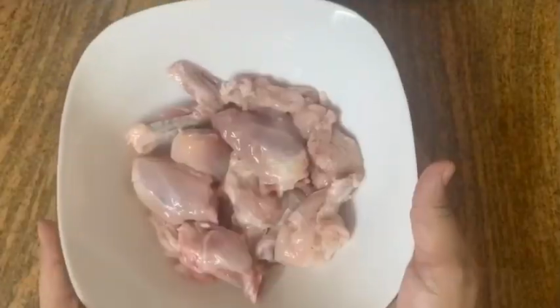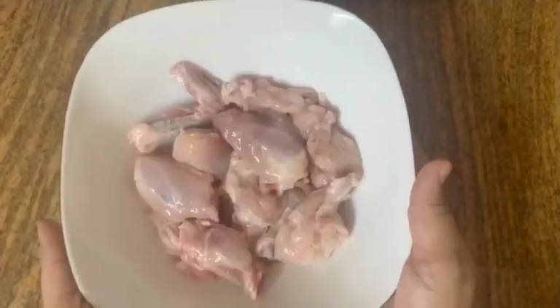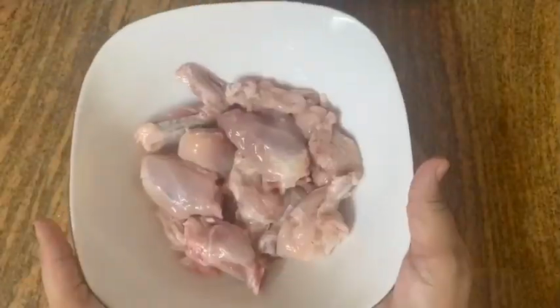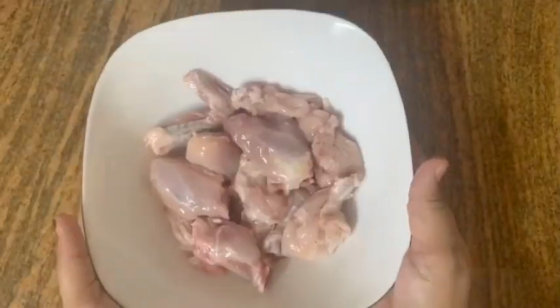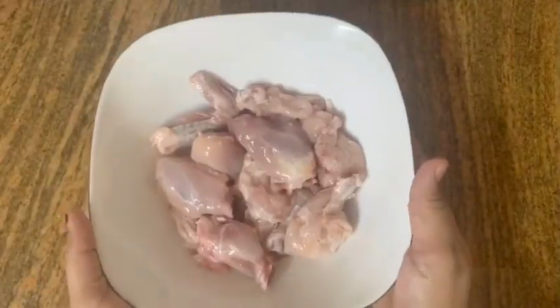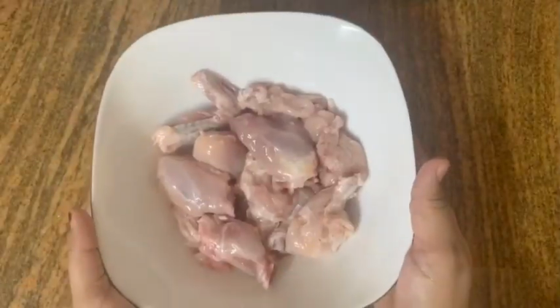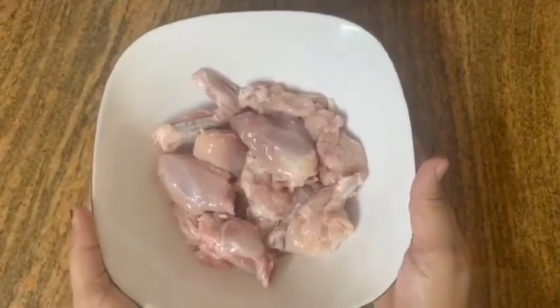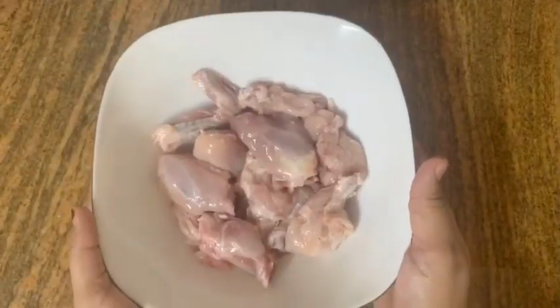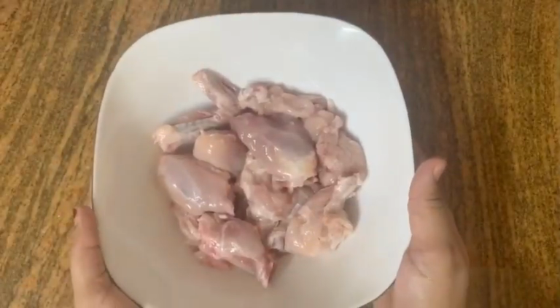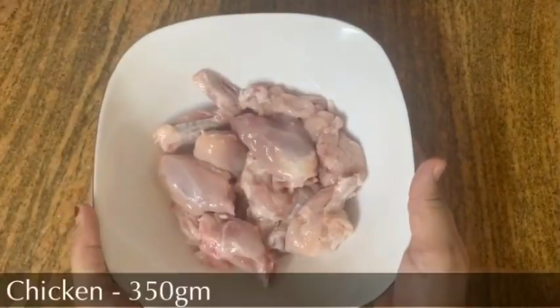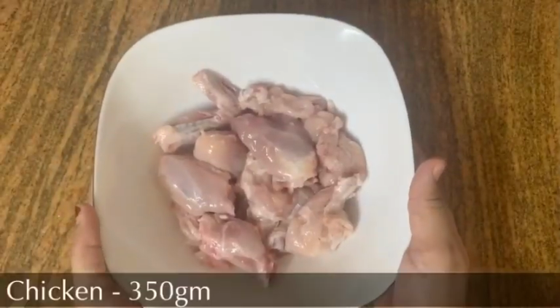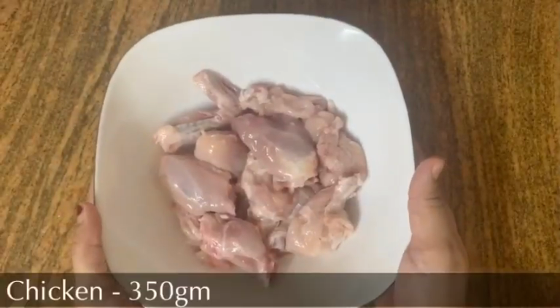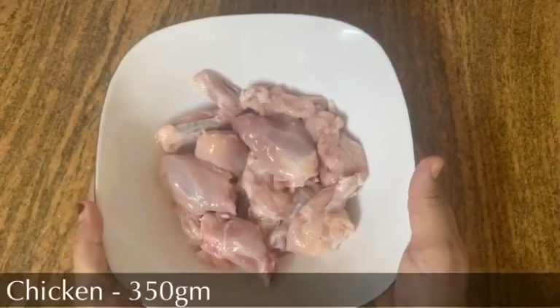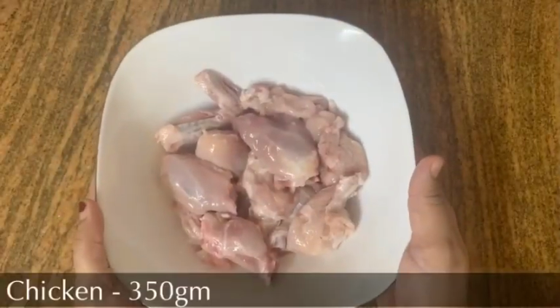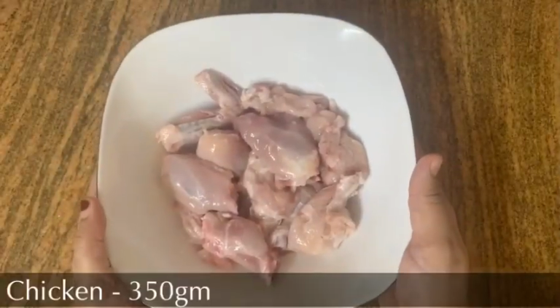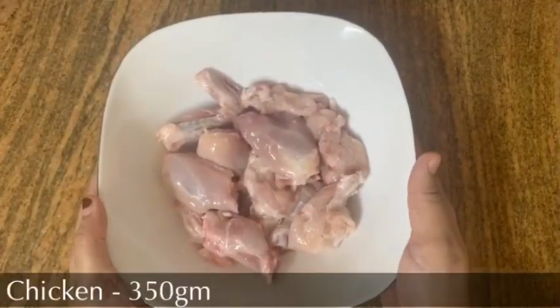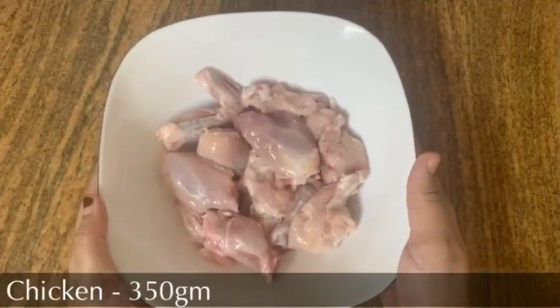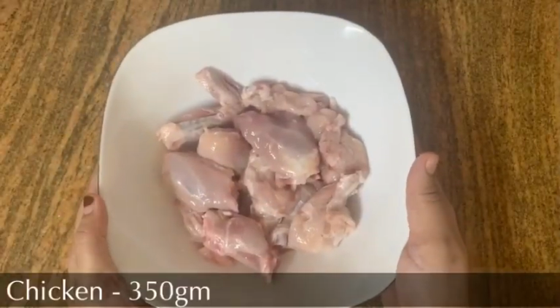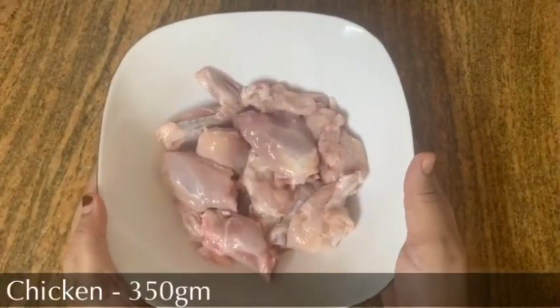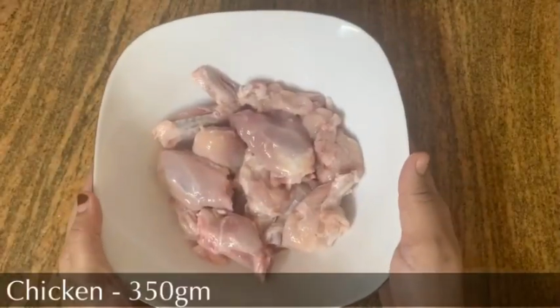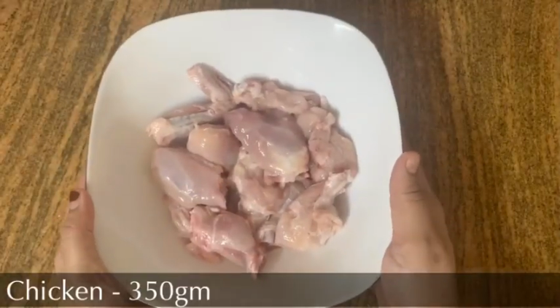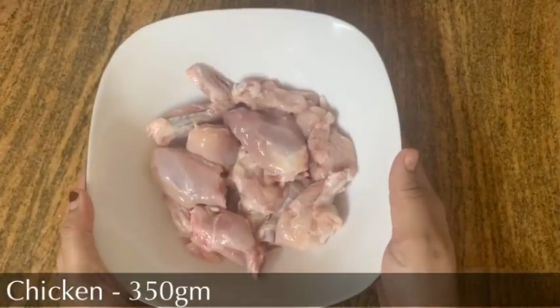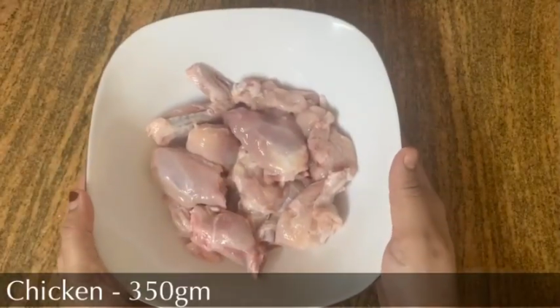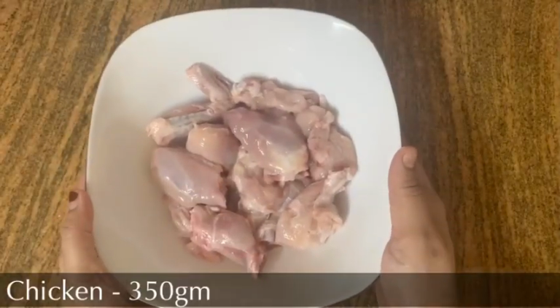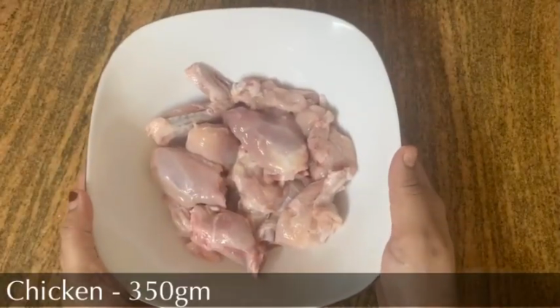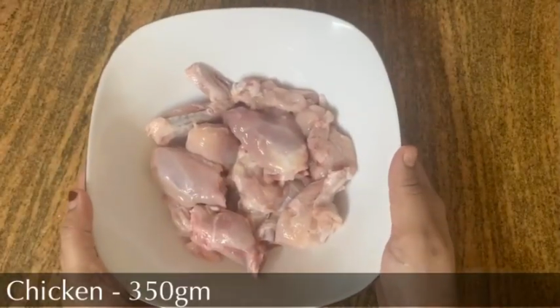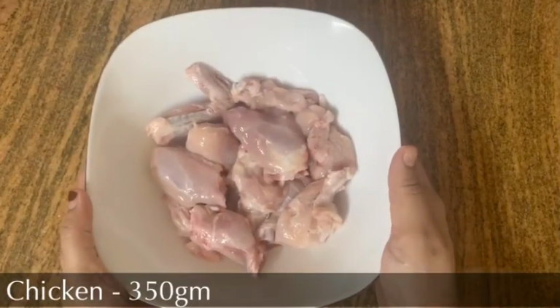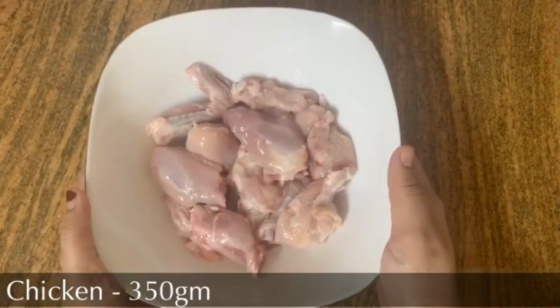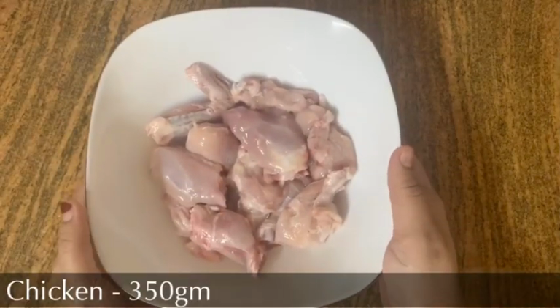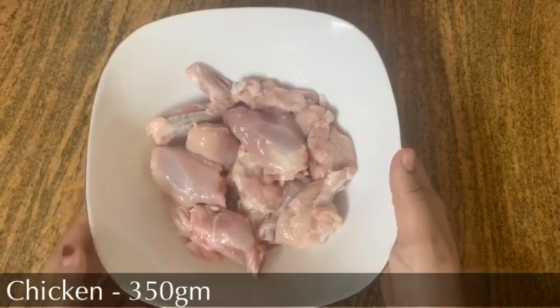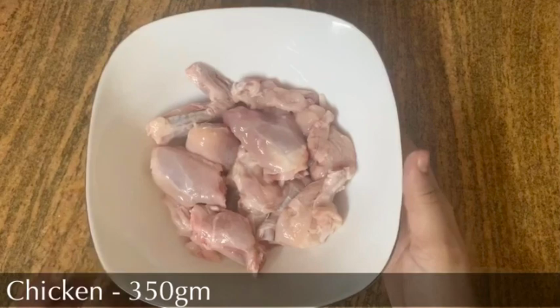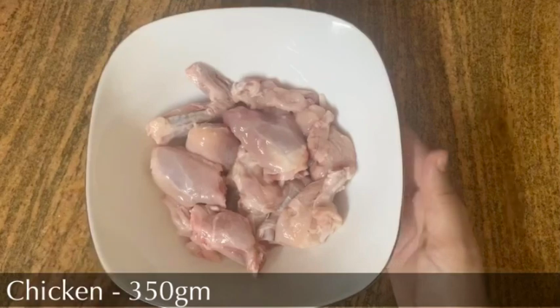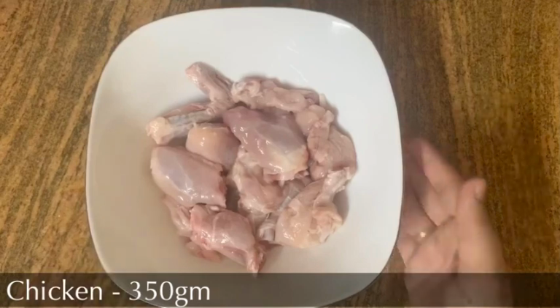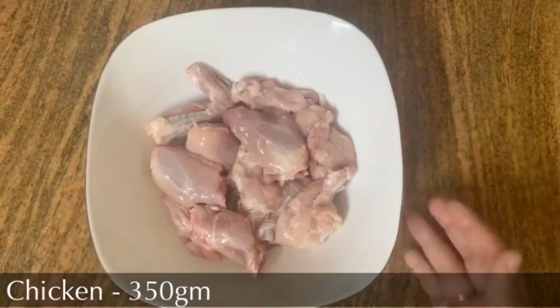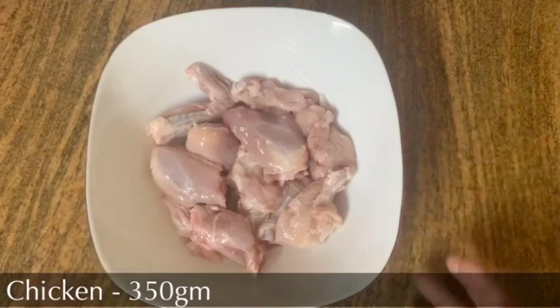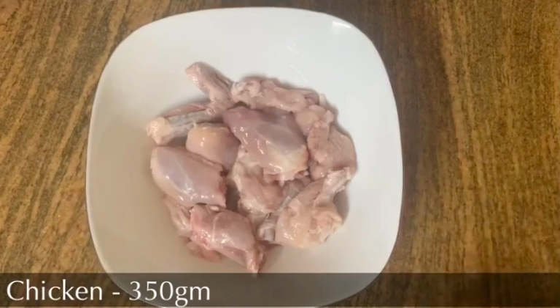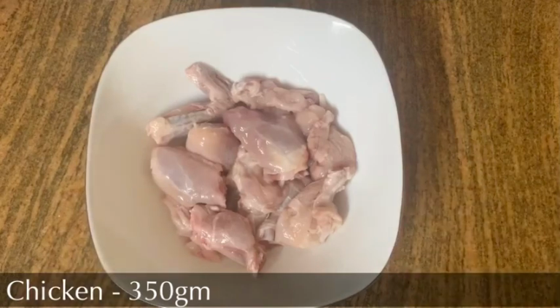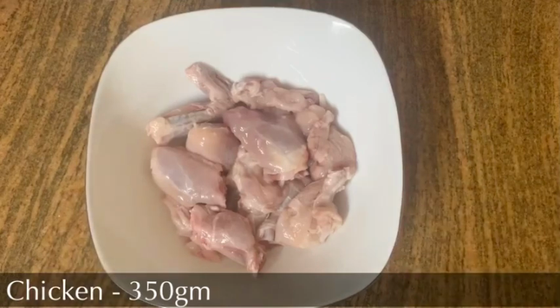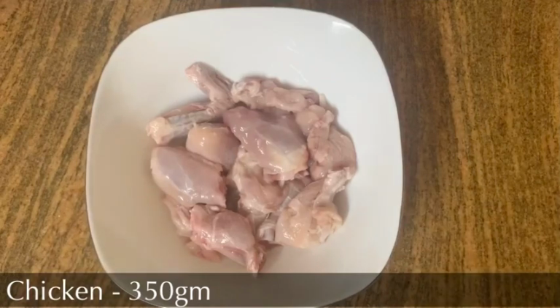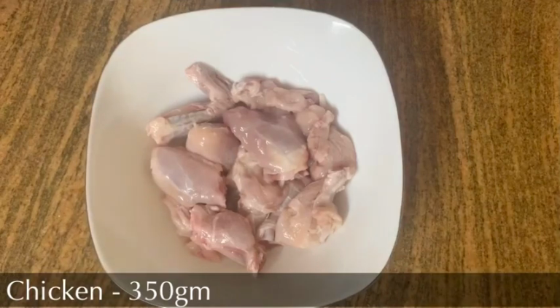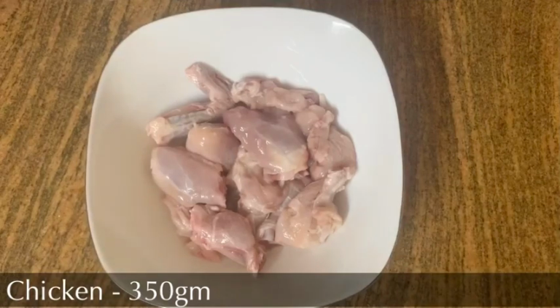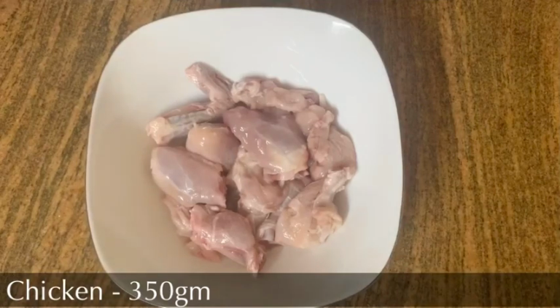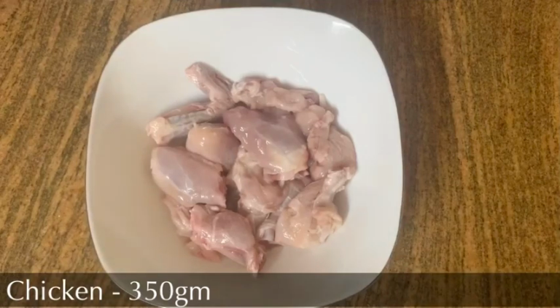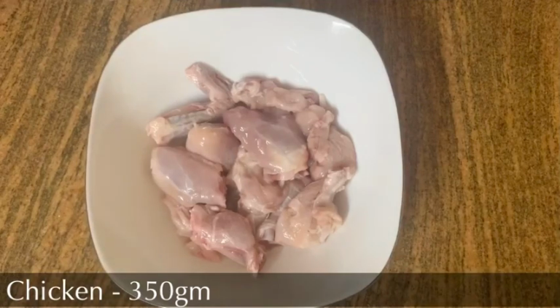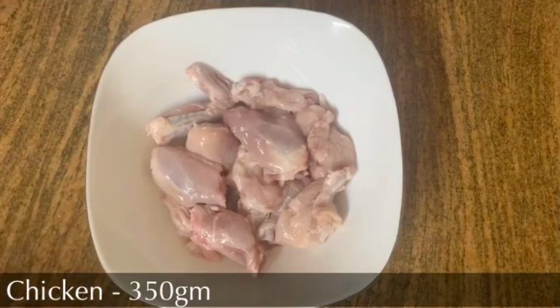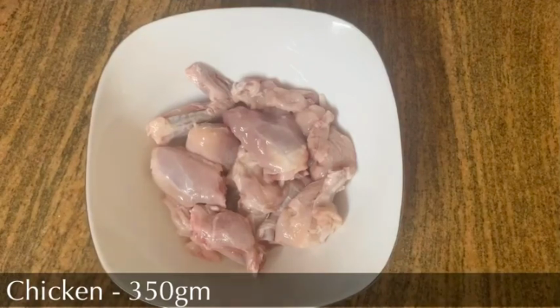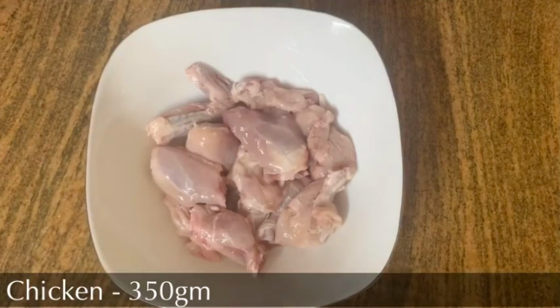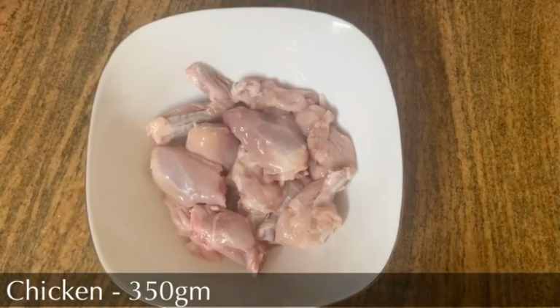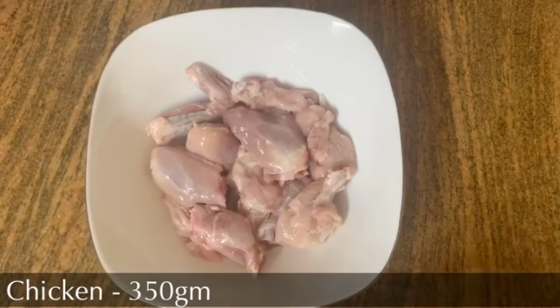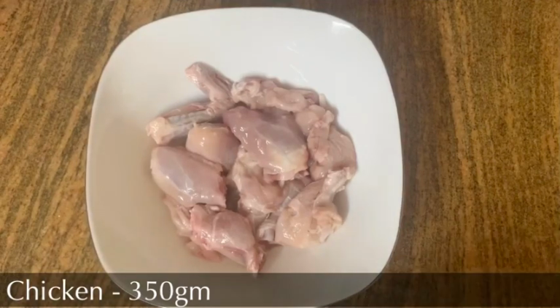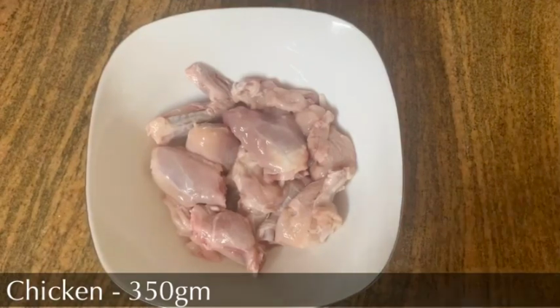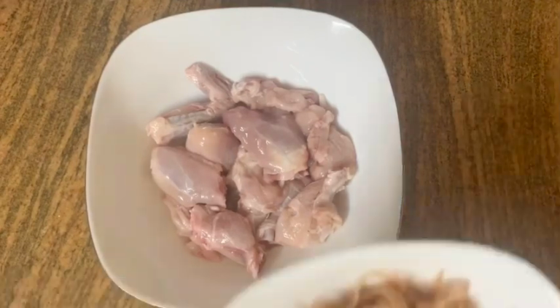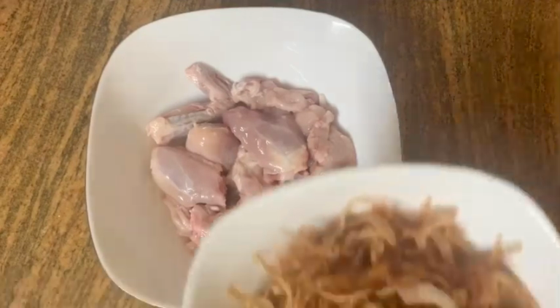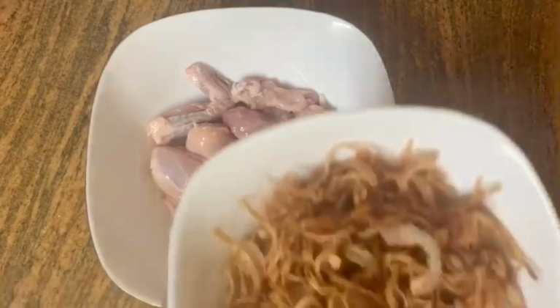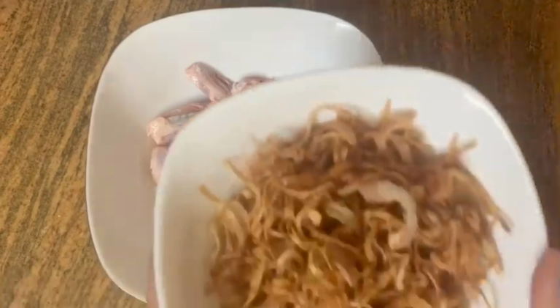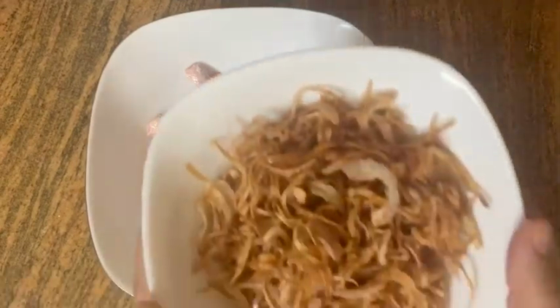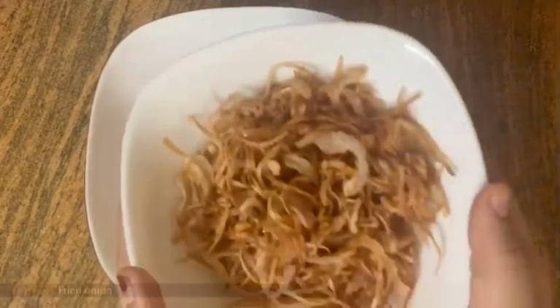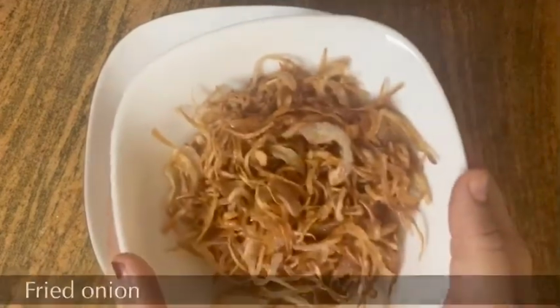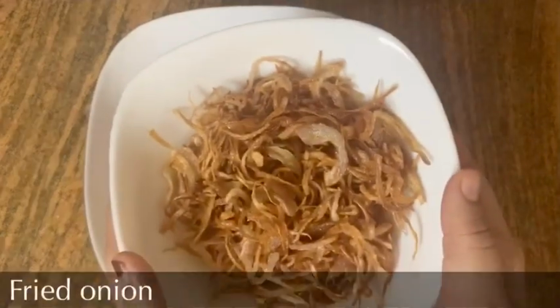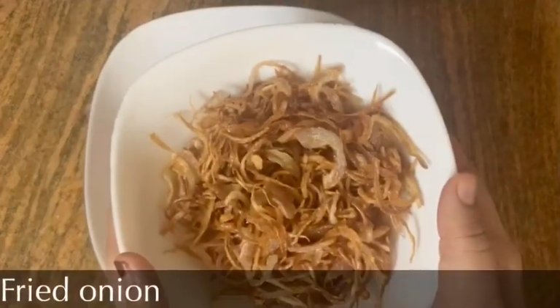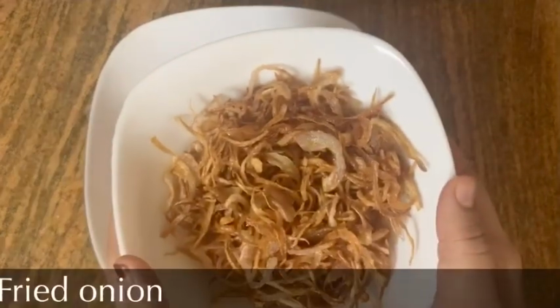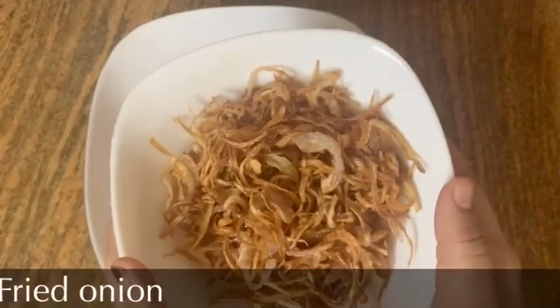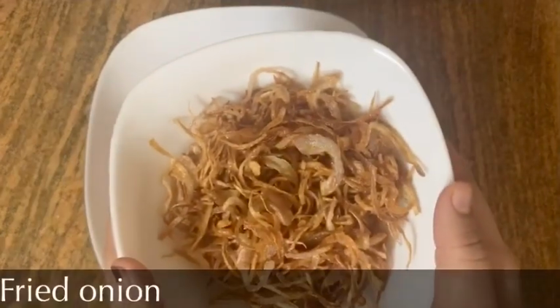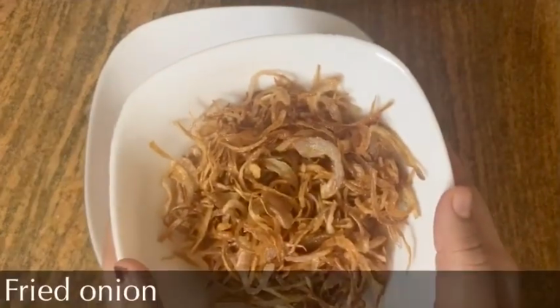I am going to make a chicken marinate. I am going to use 350 grams of chicken. I am going to fry it.